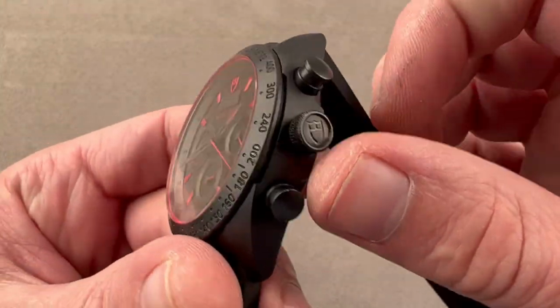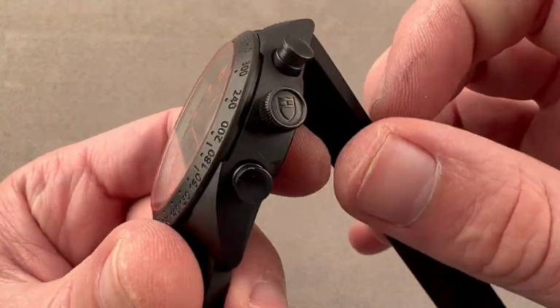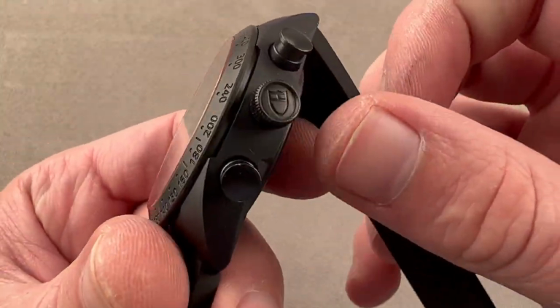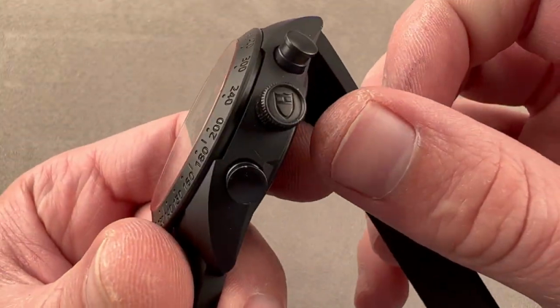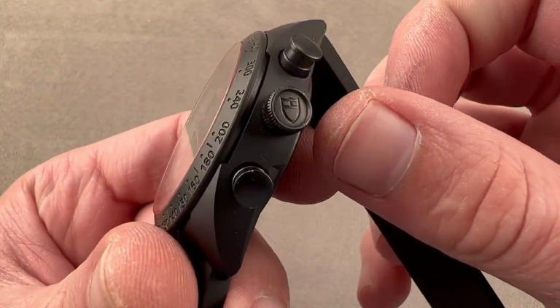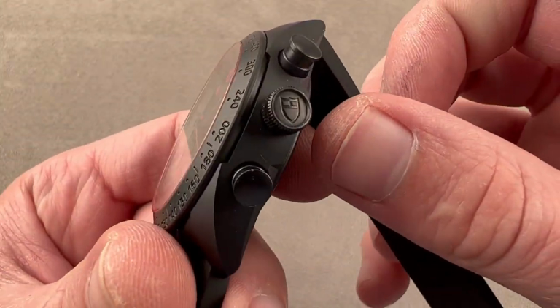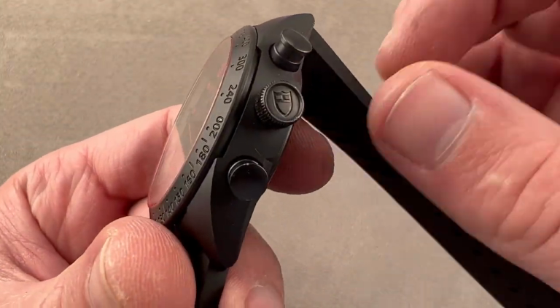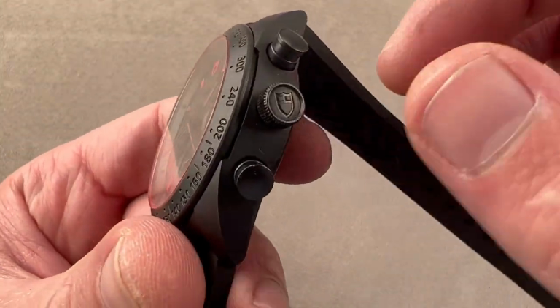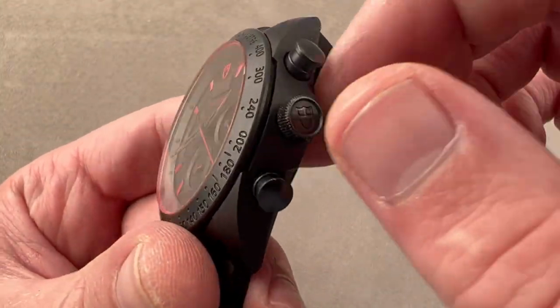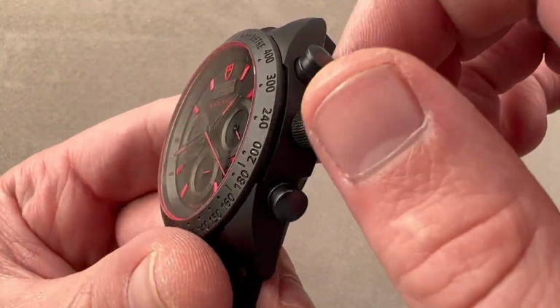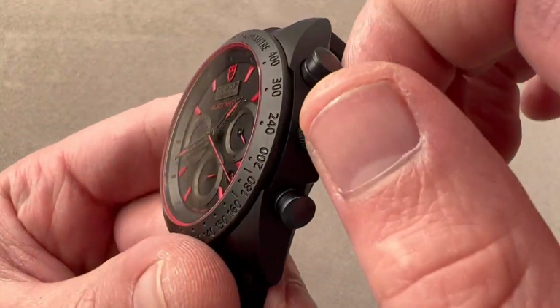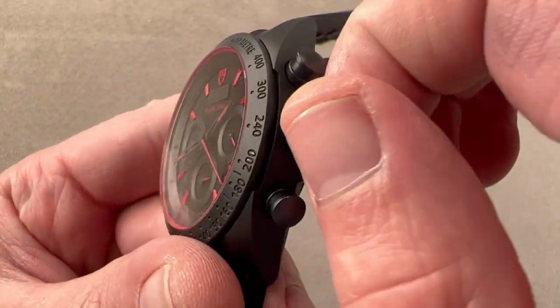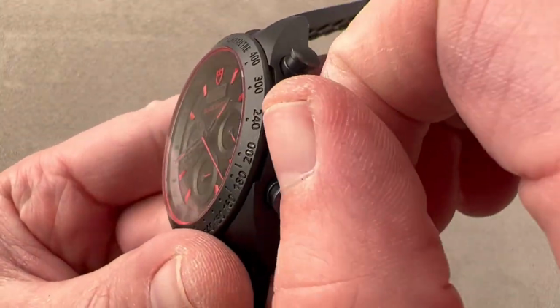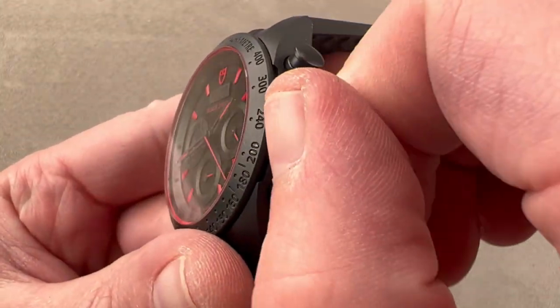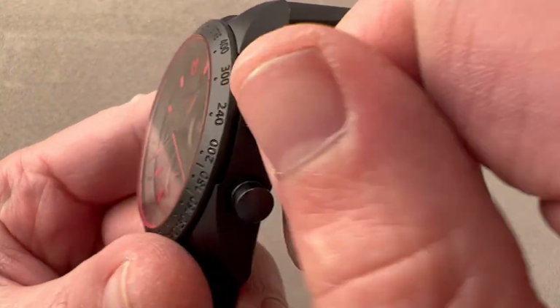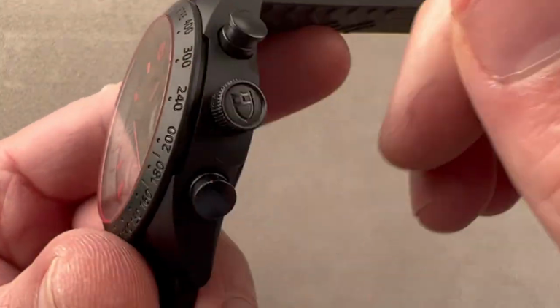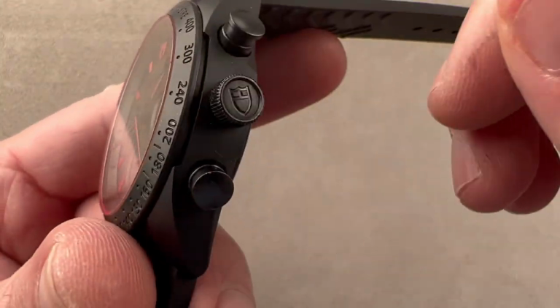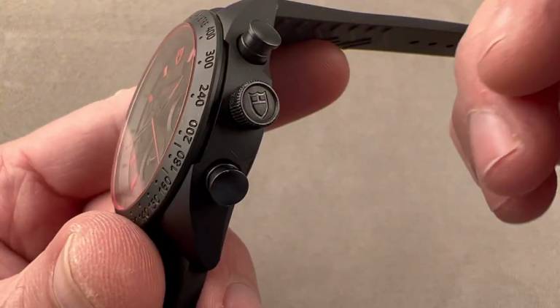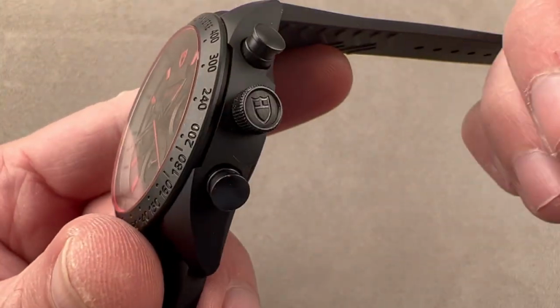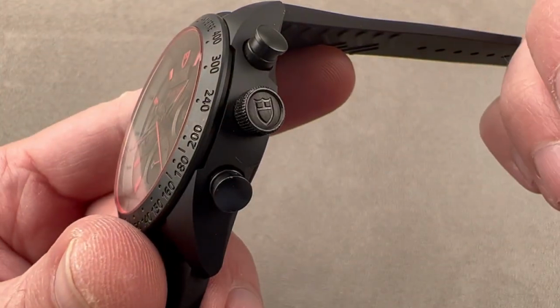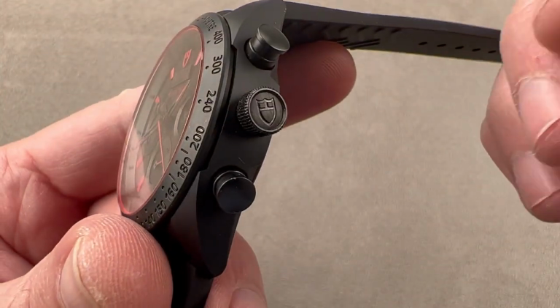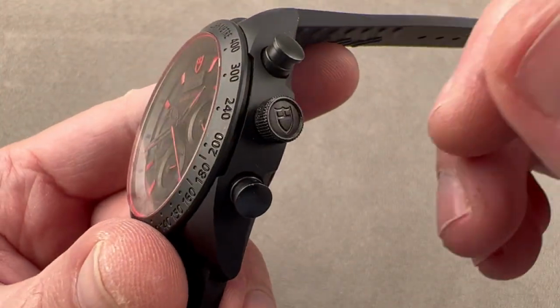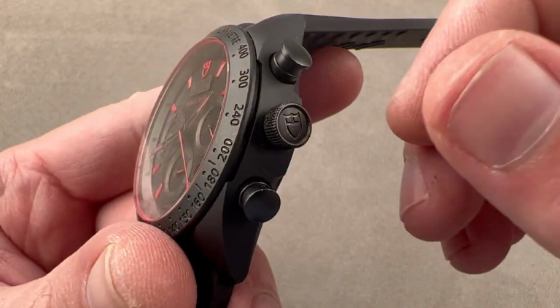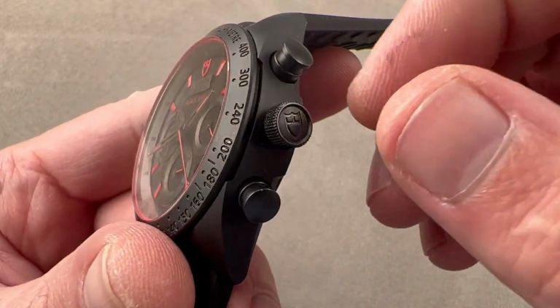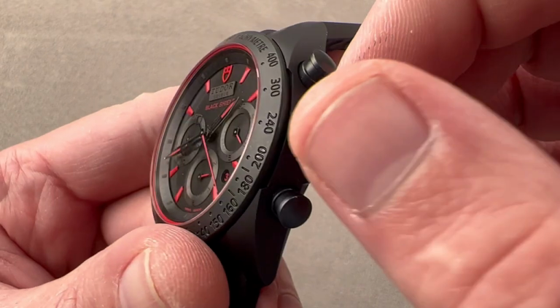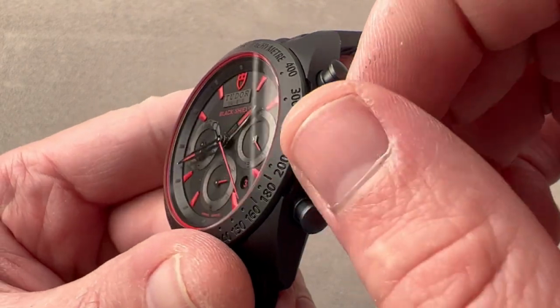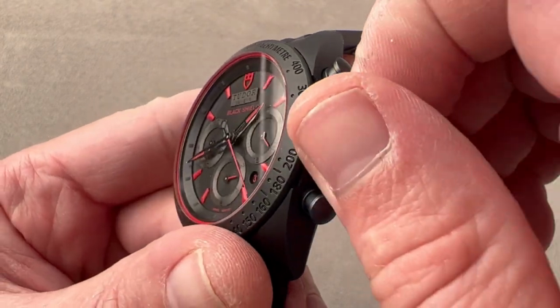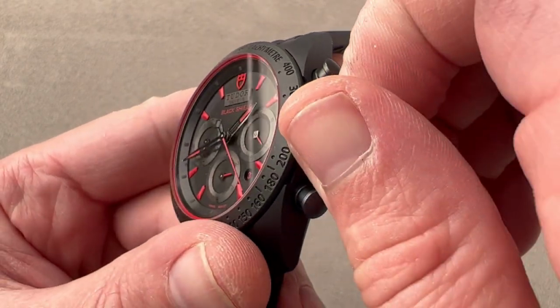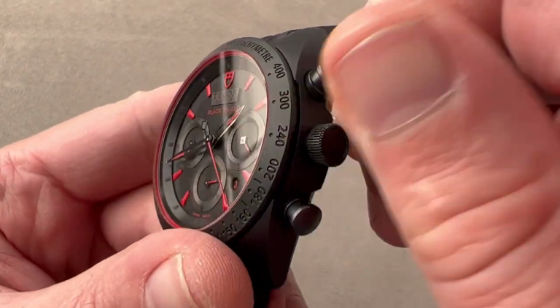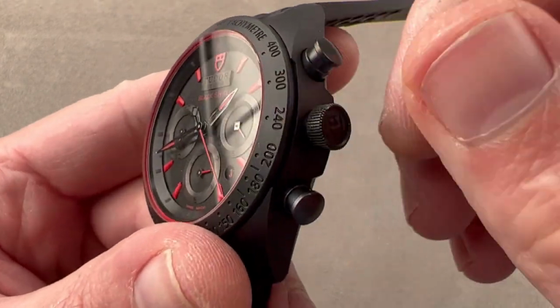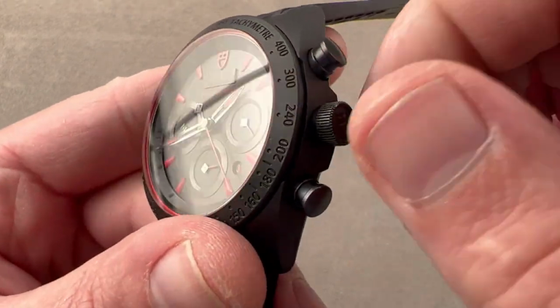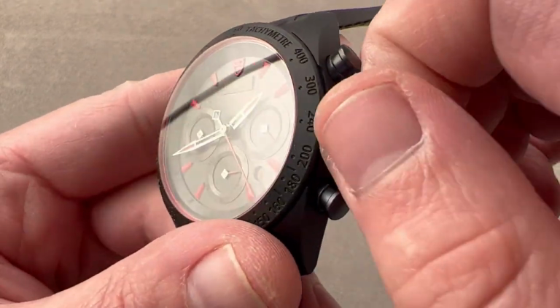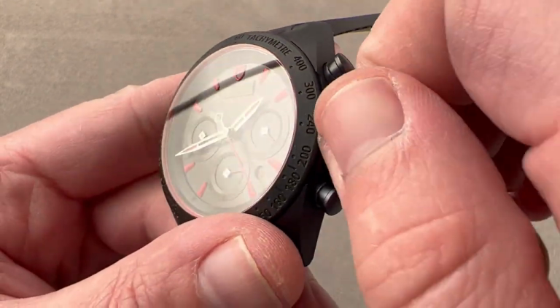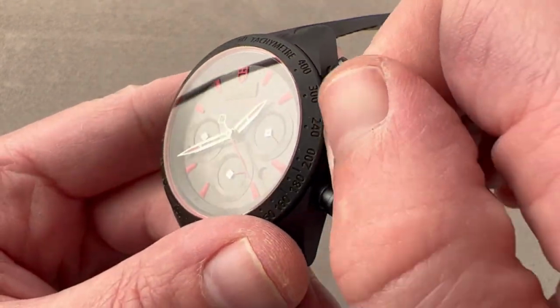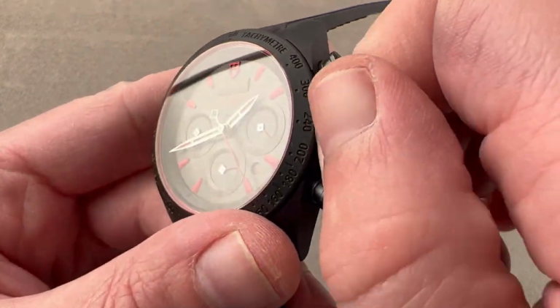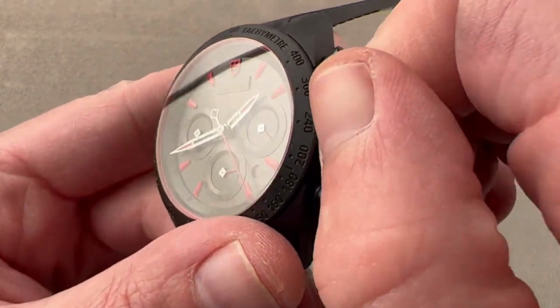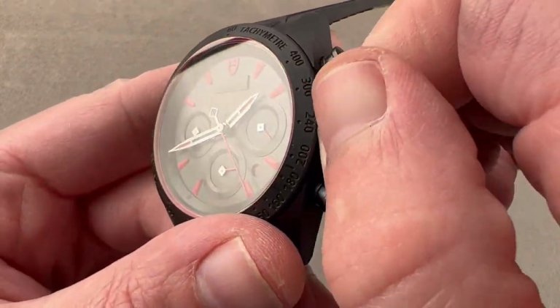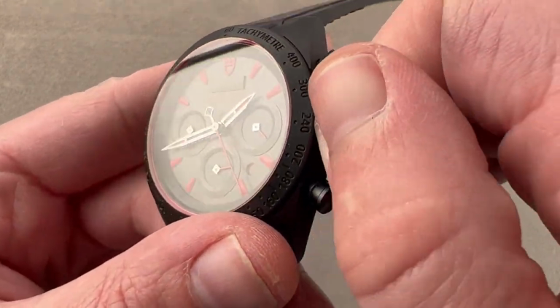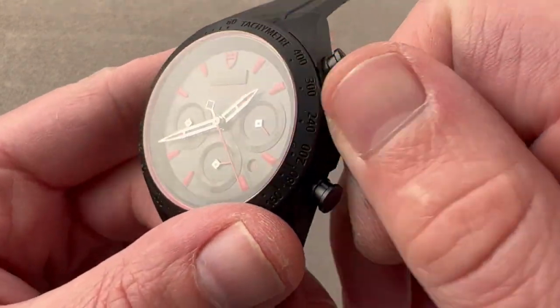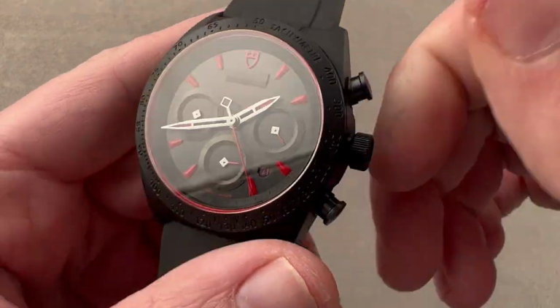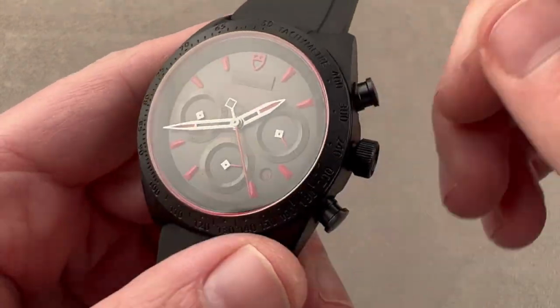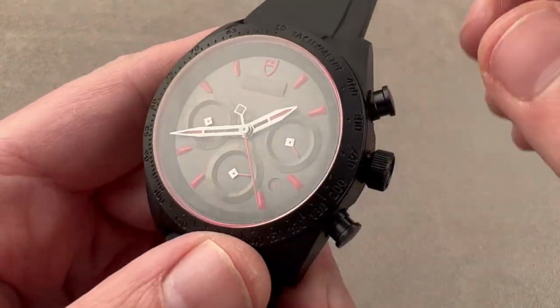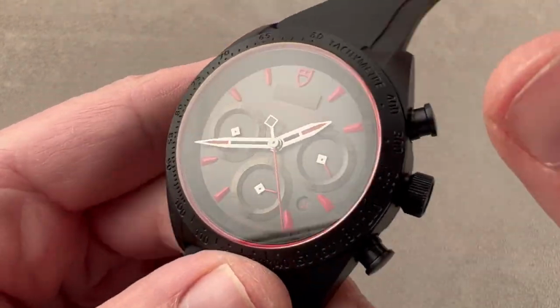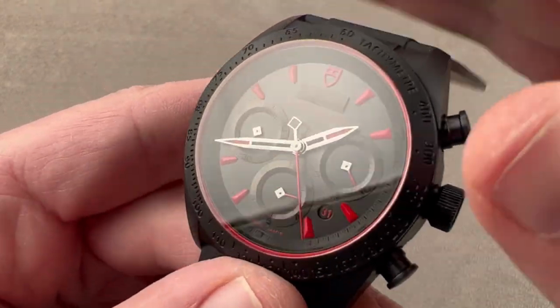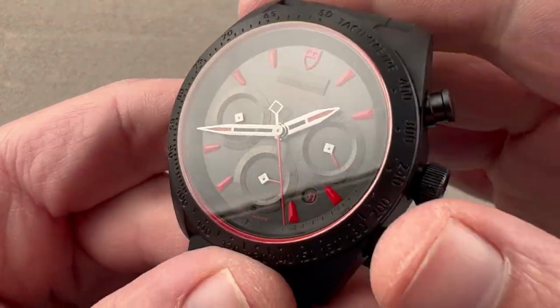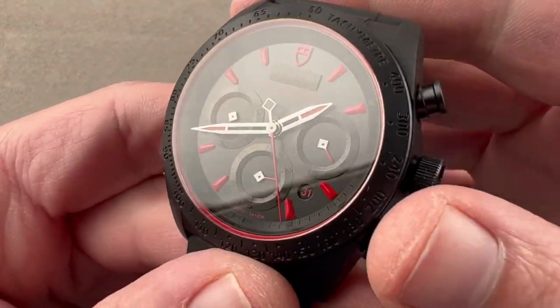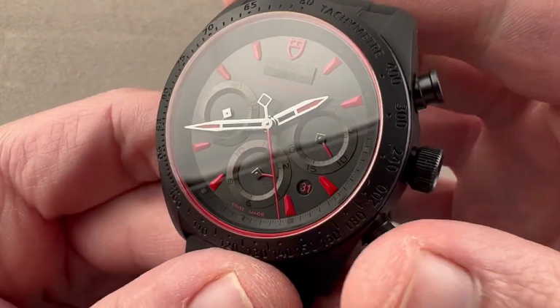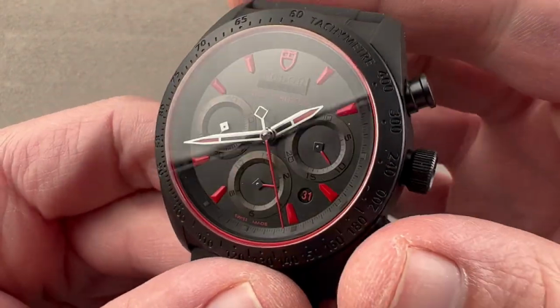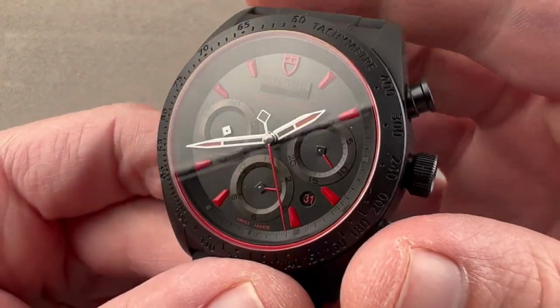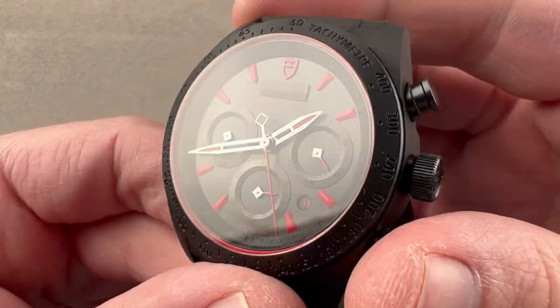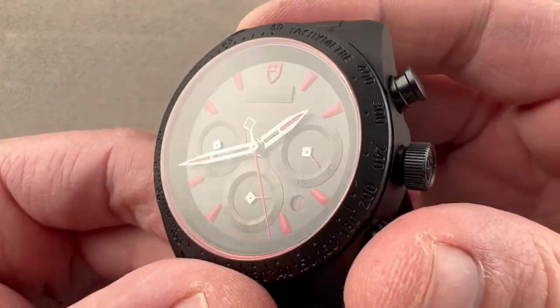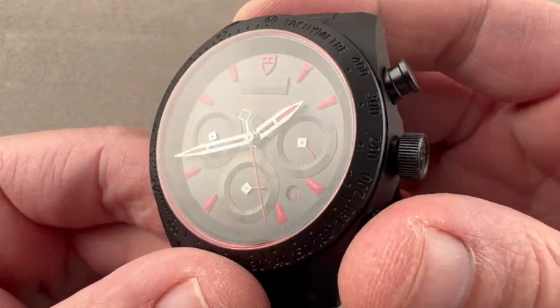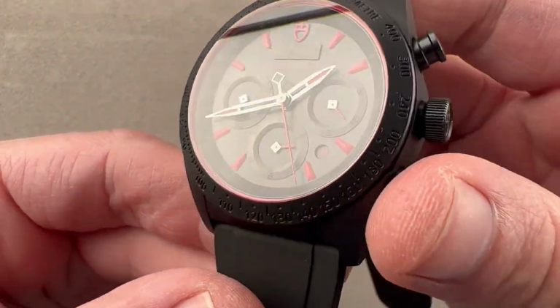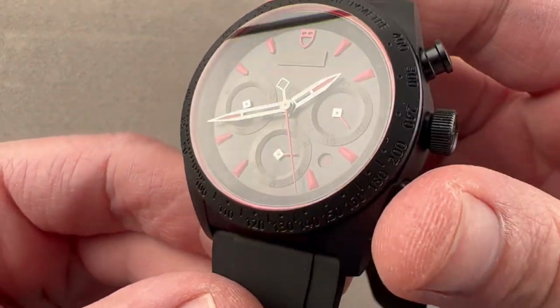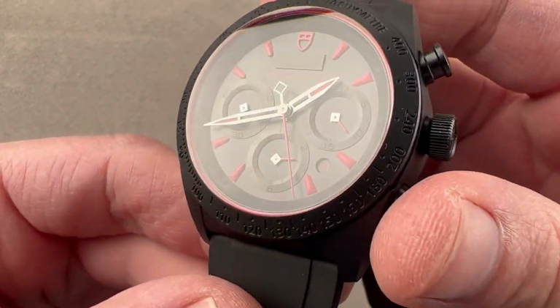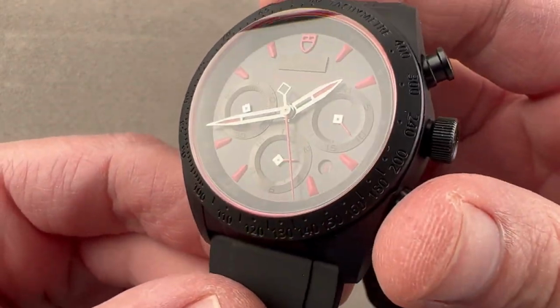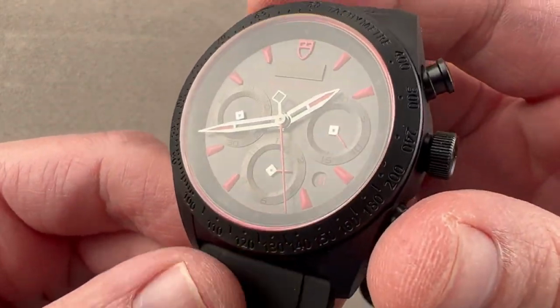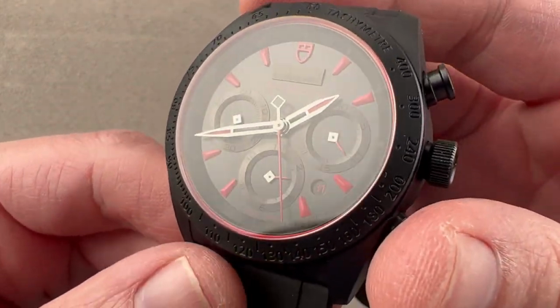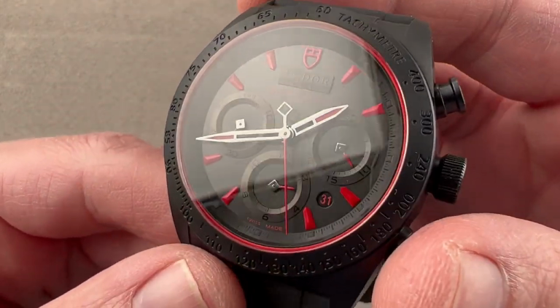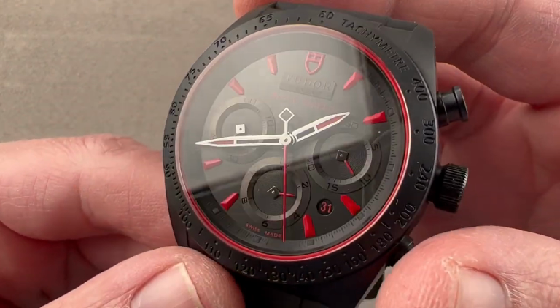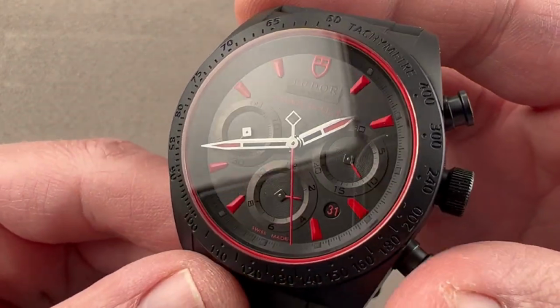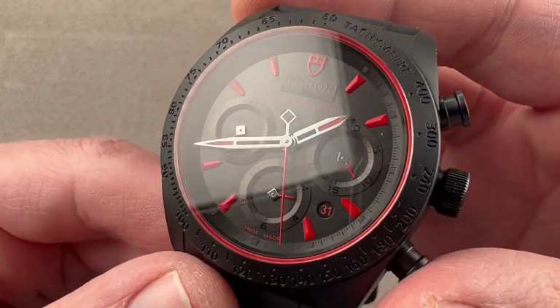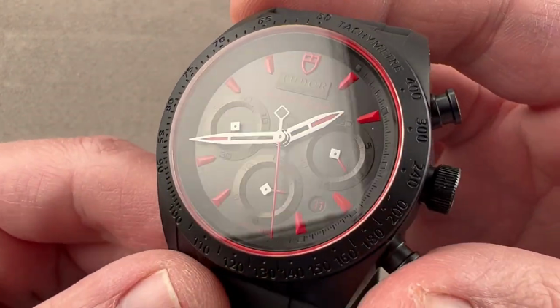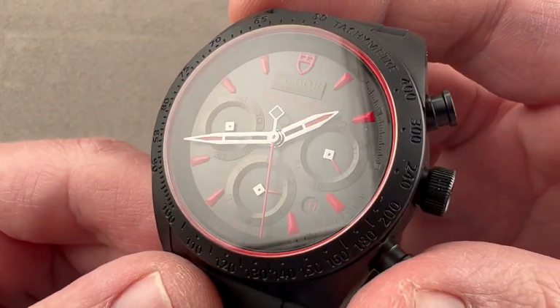We have a crown with the Tudor — not Ducati, but Tudor — shield, and it is a screw-down. It is made of steel, like the case back and the clasp.